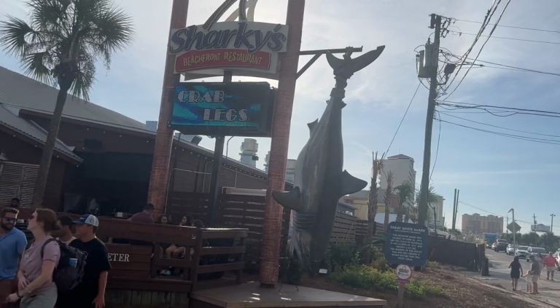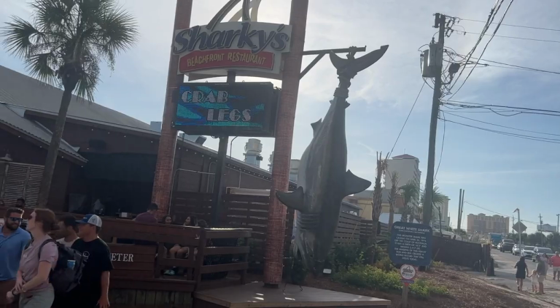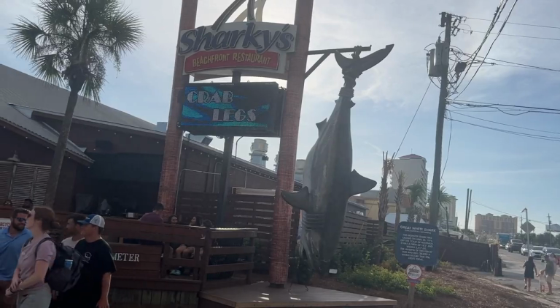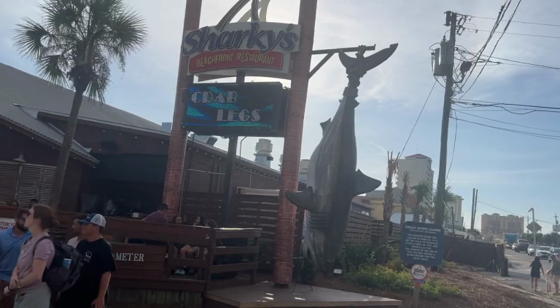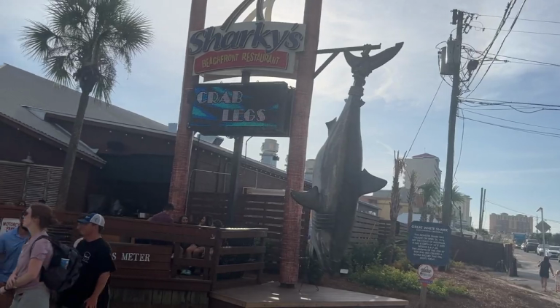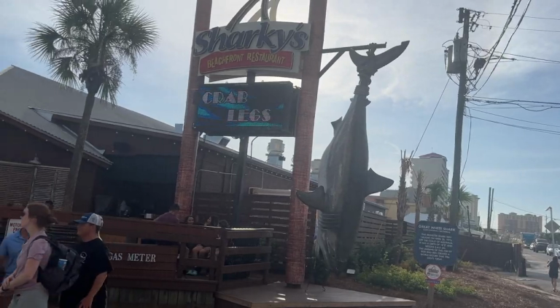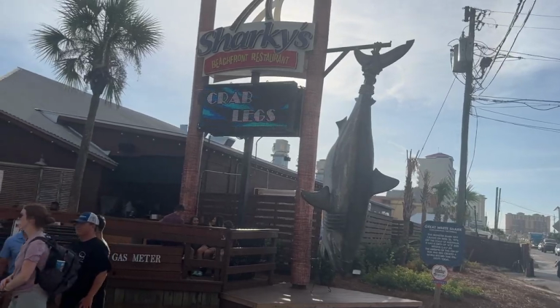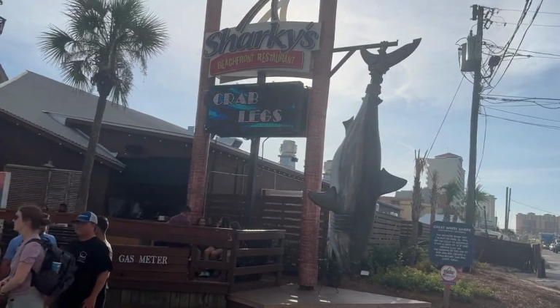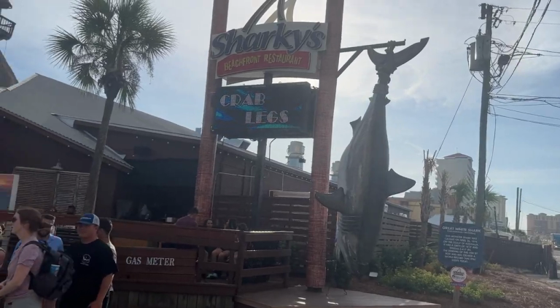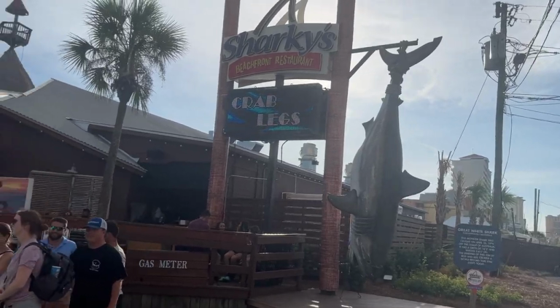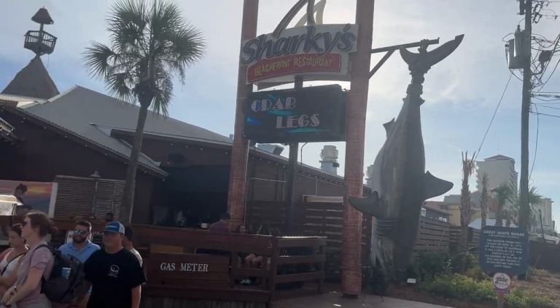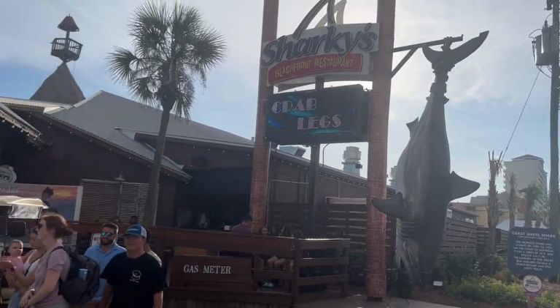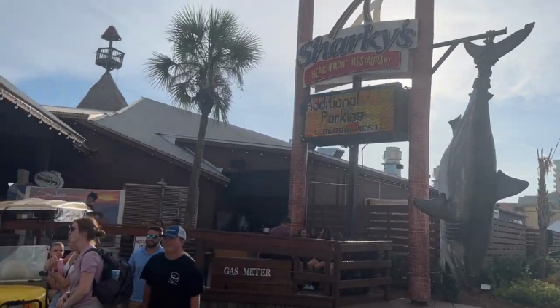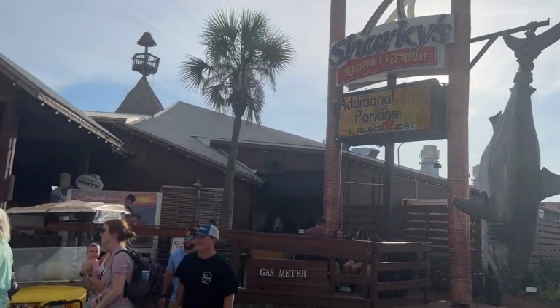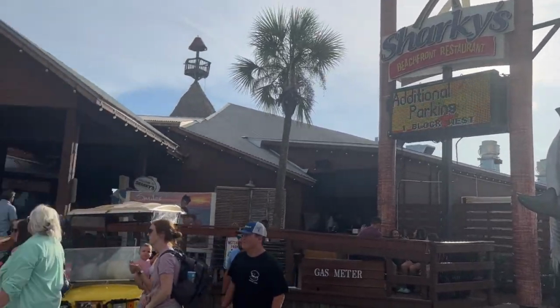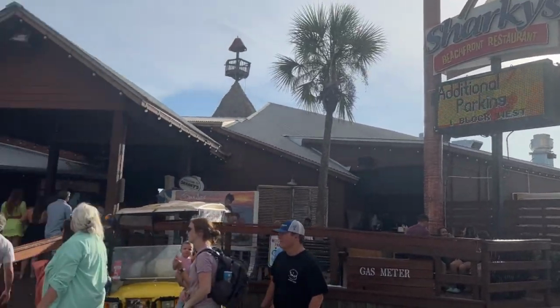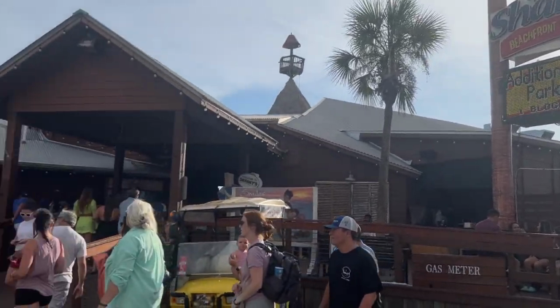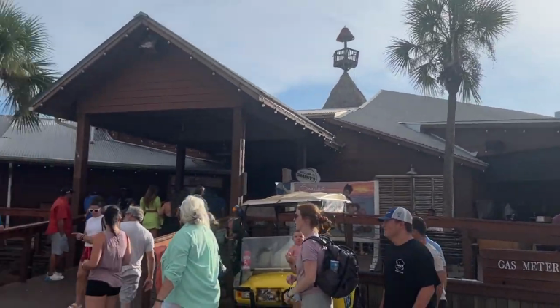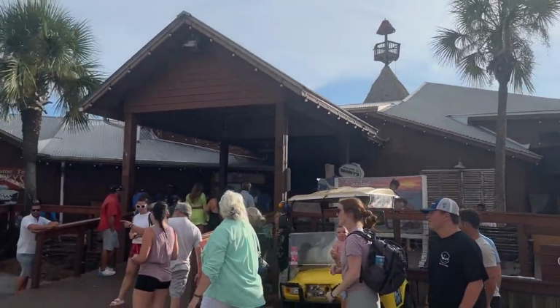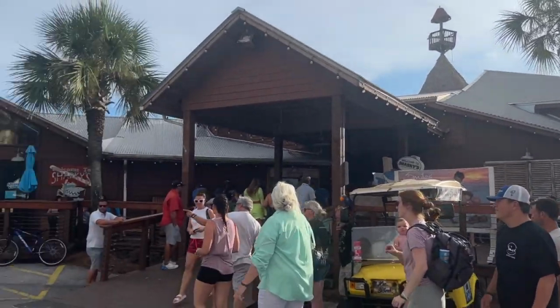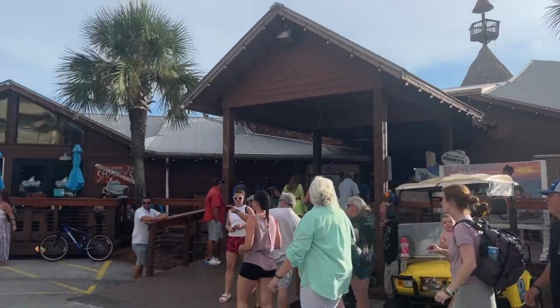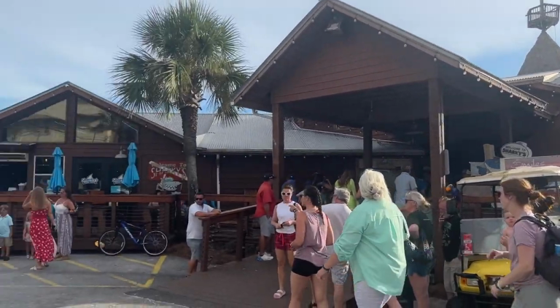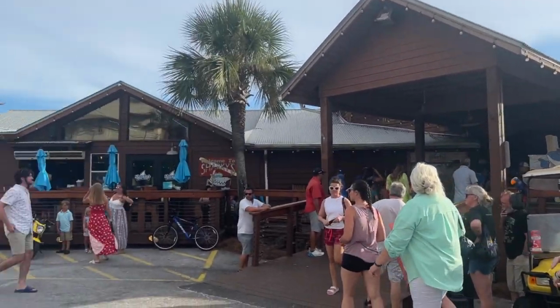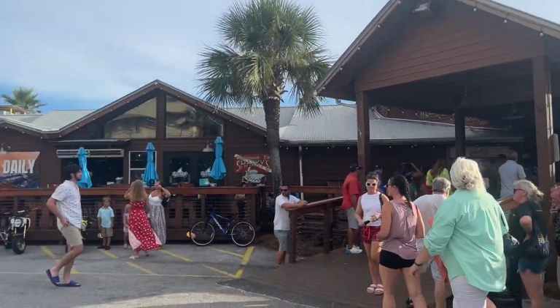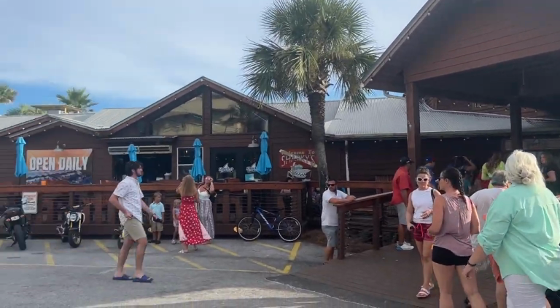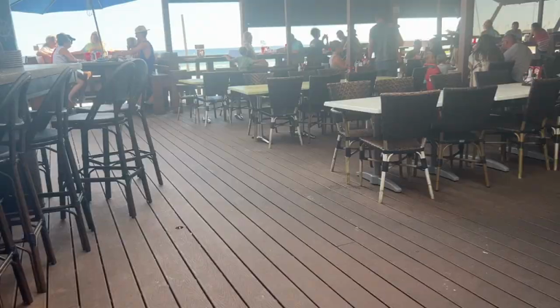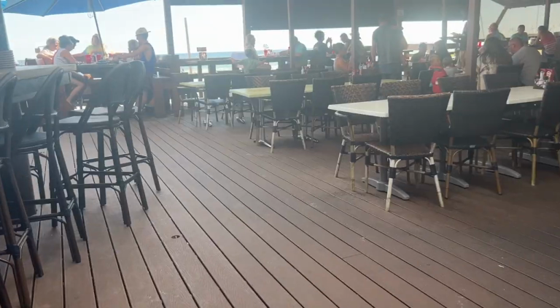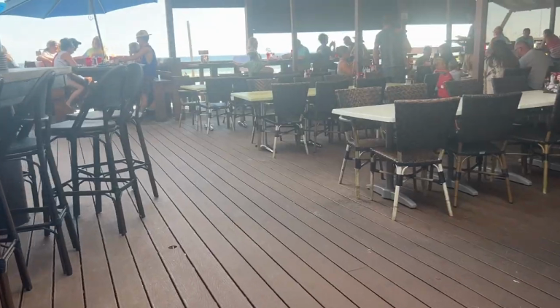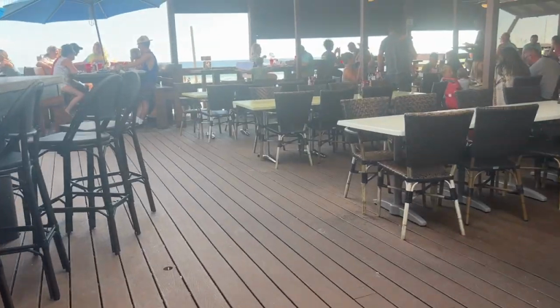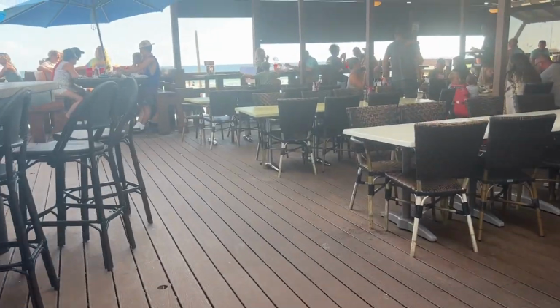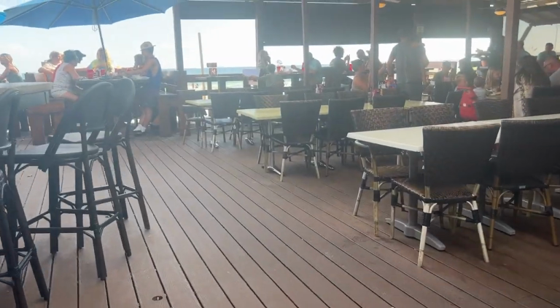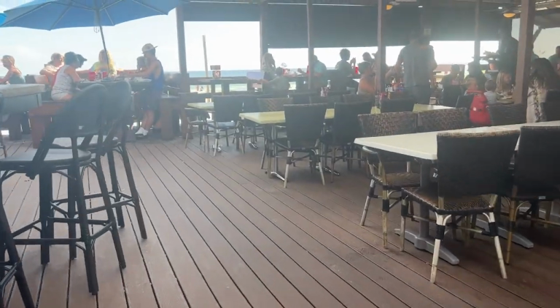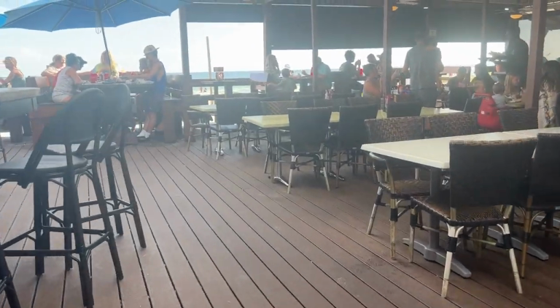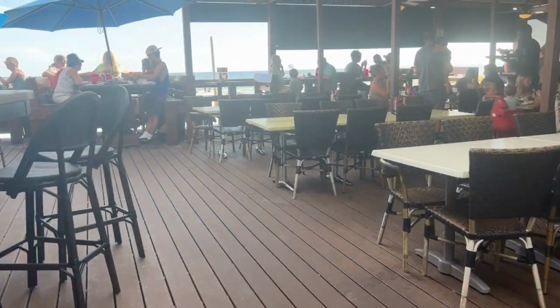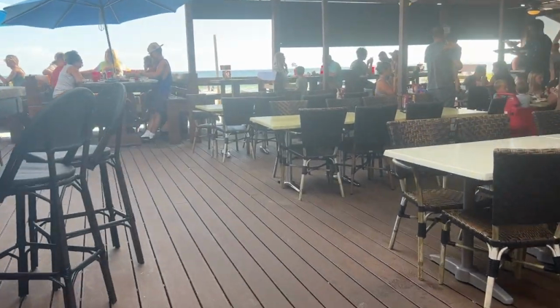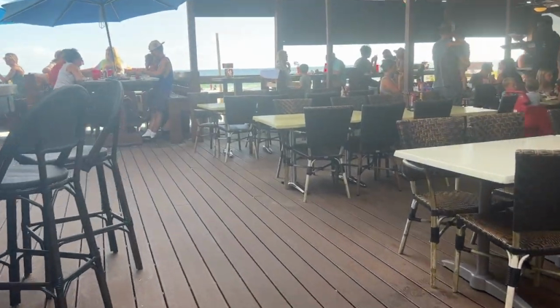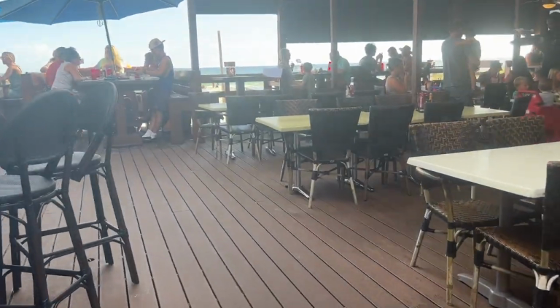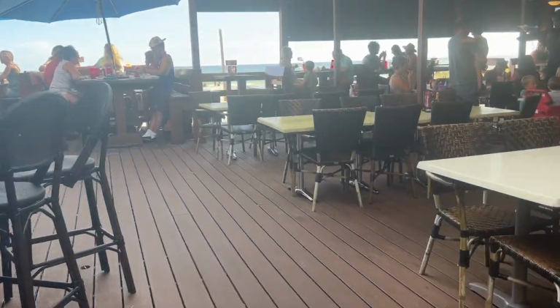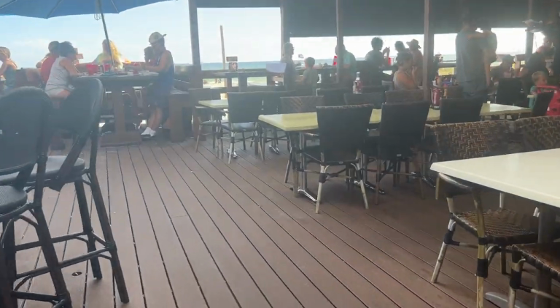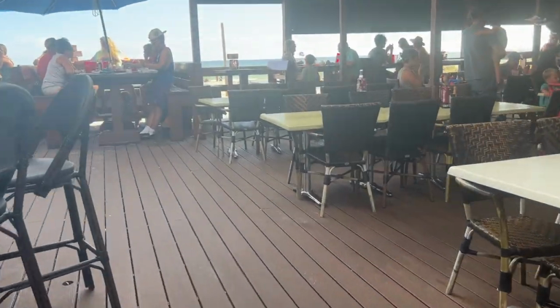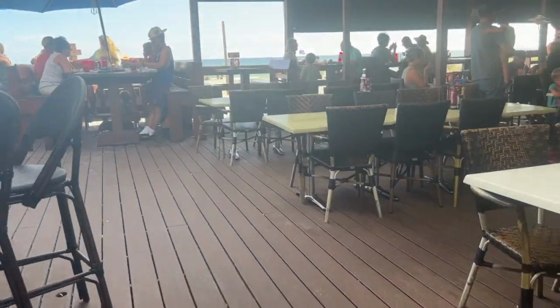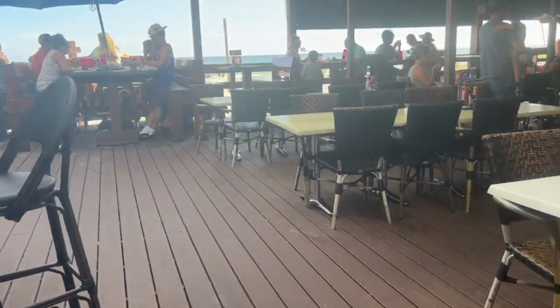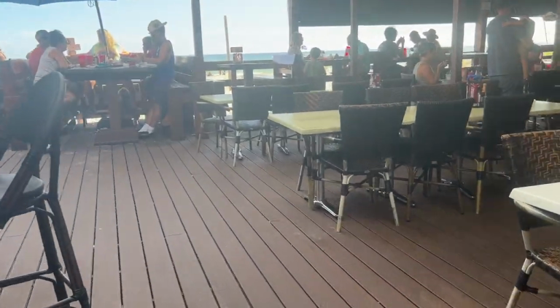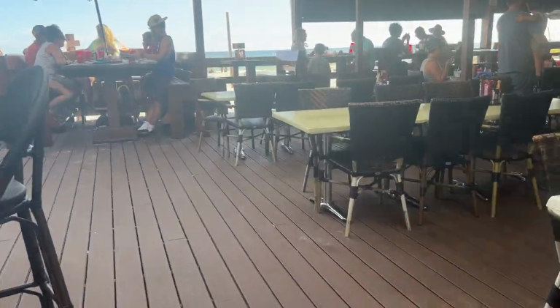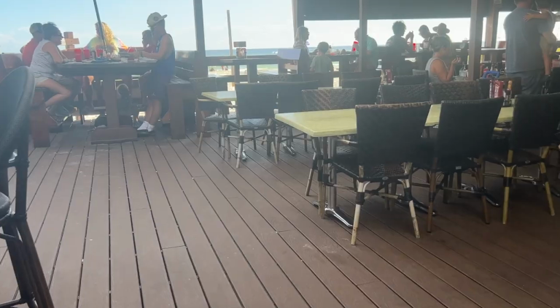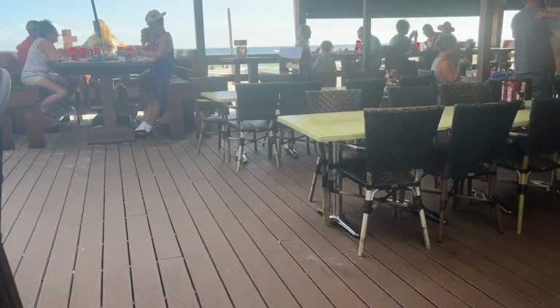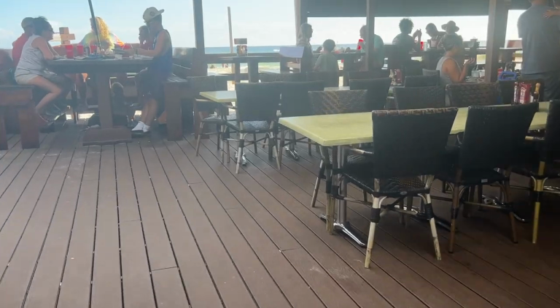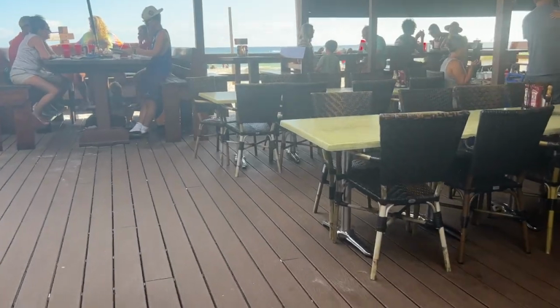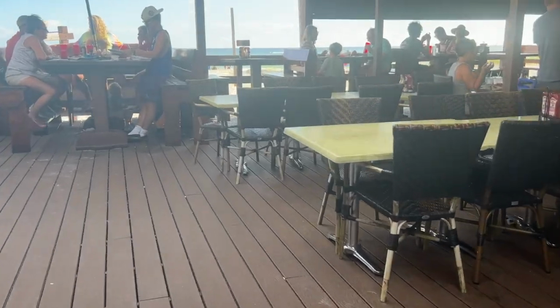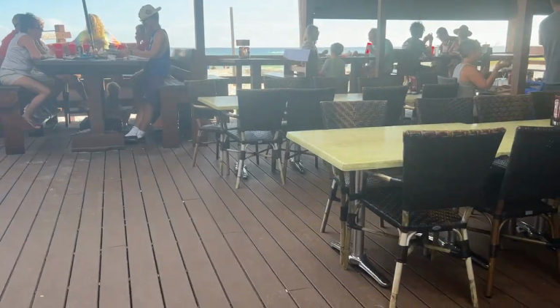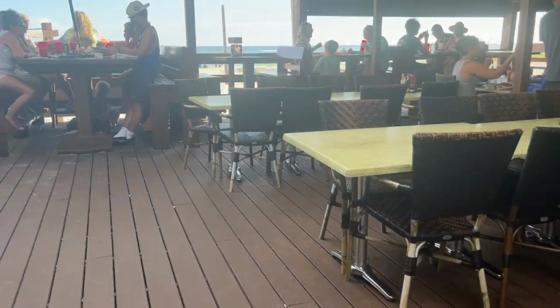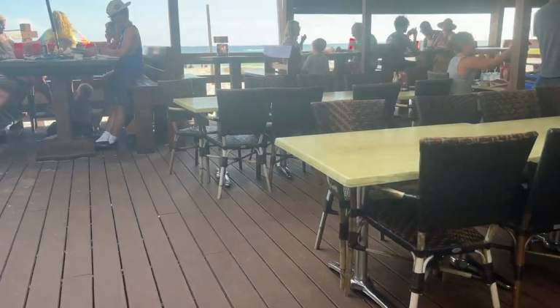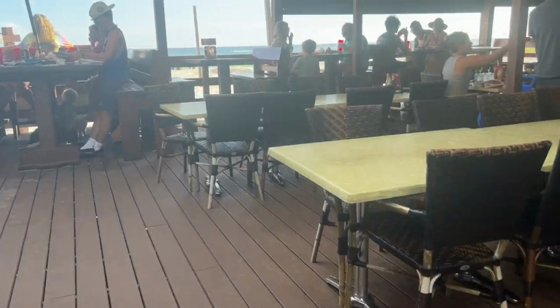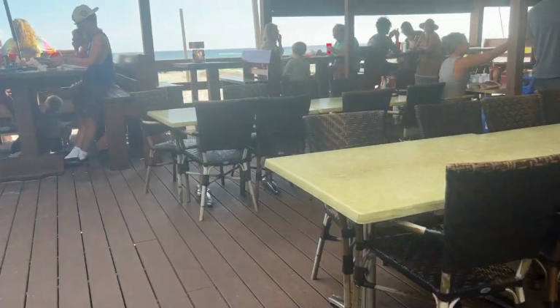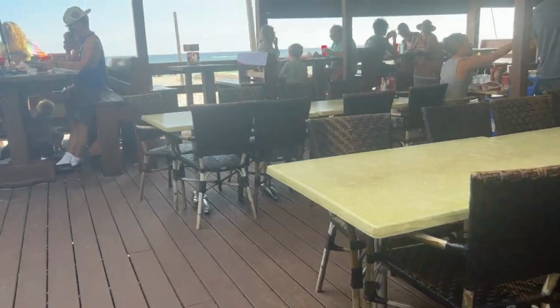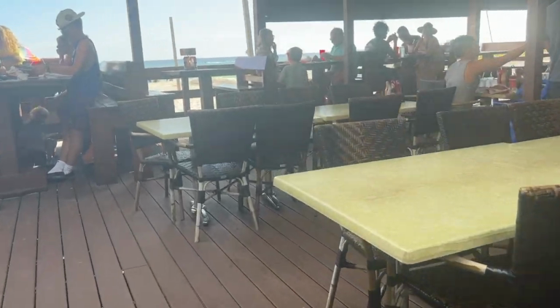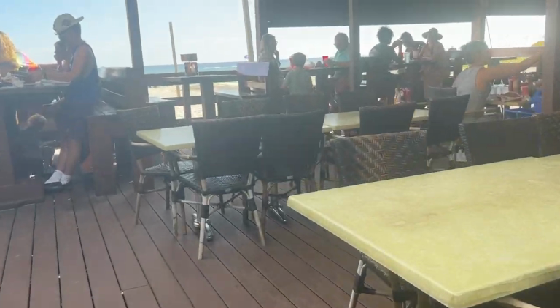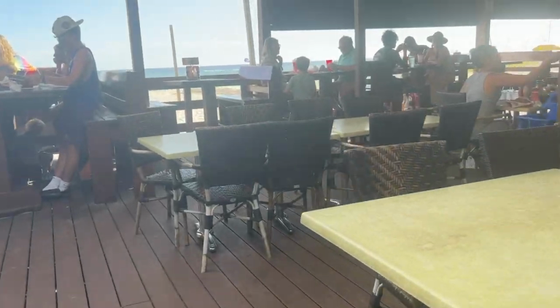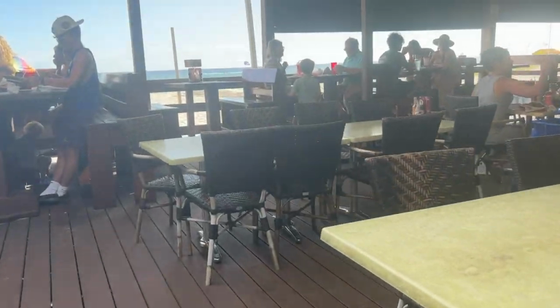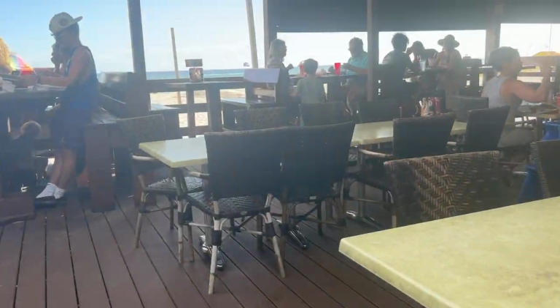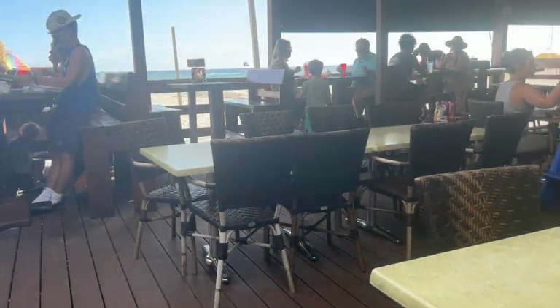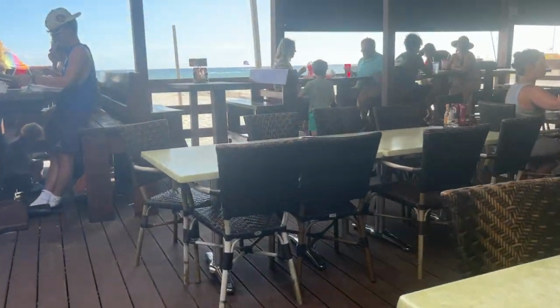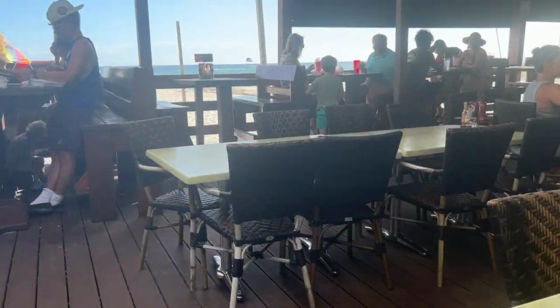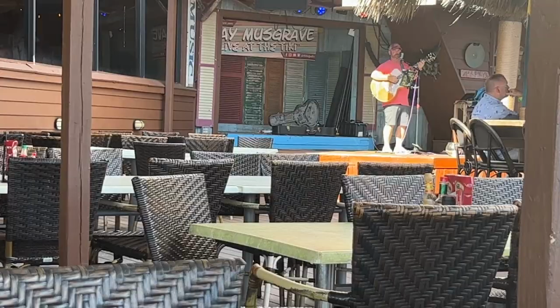We are at Sharky's — this is a very popular restaurant on the beach with live music. They have indoor and outdoor seating.